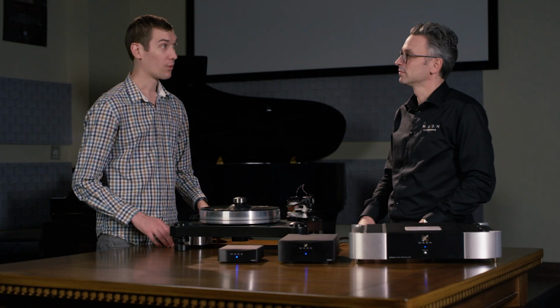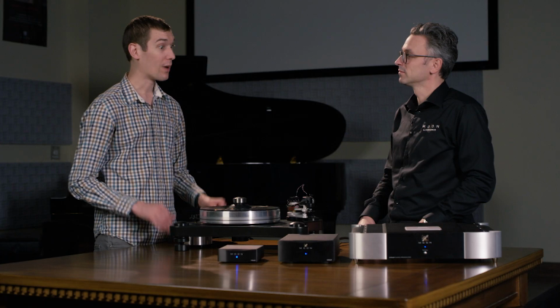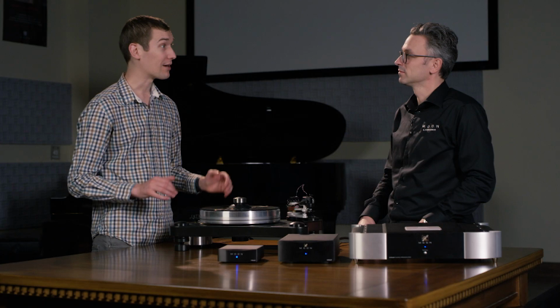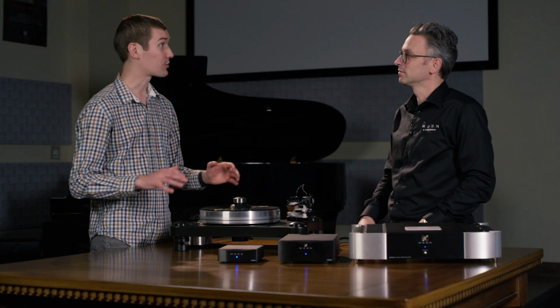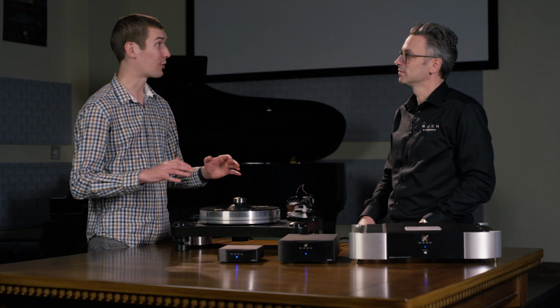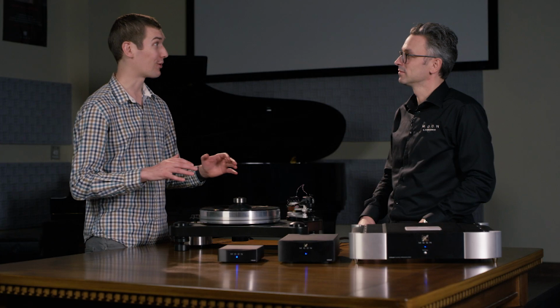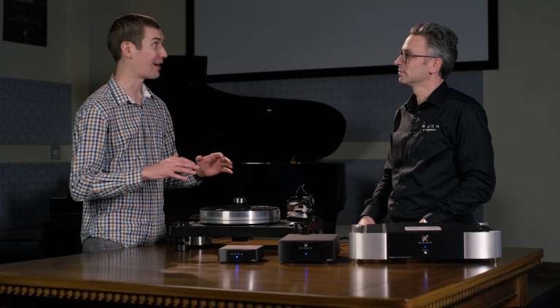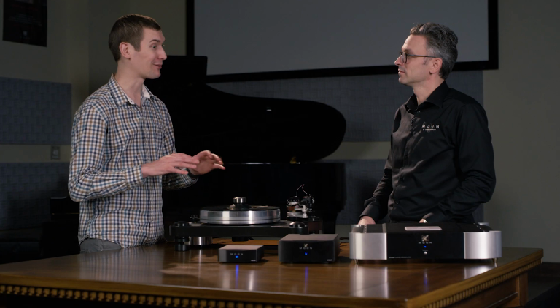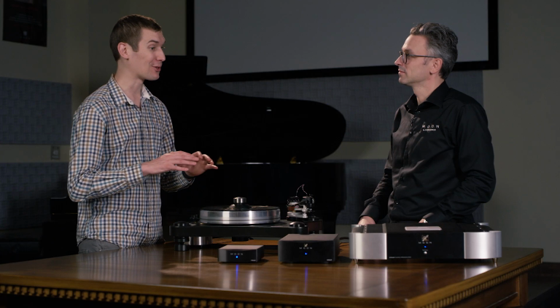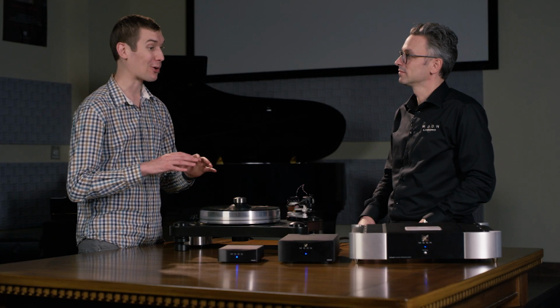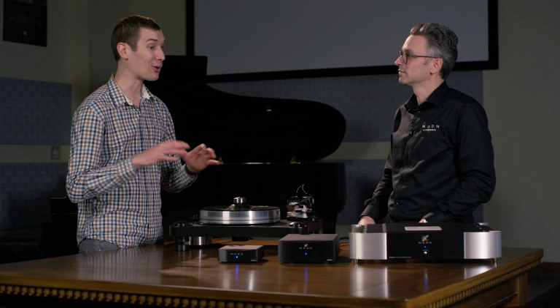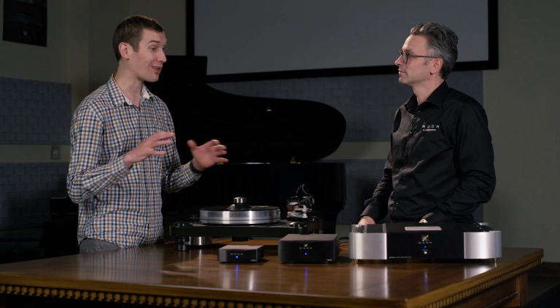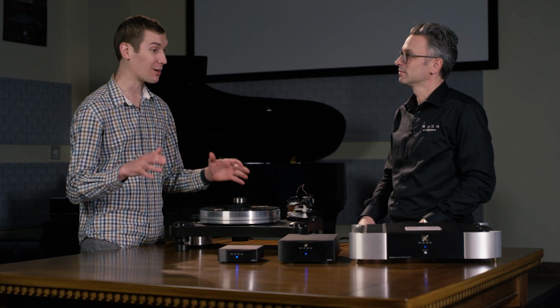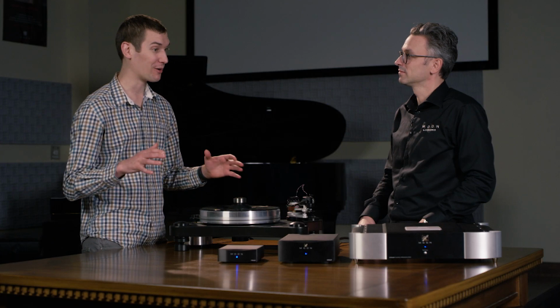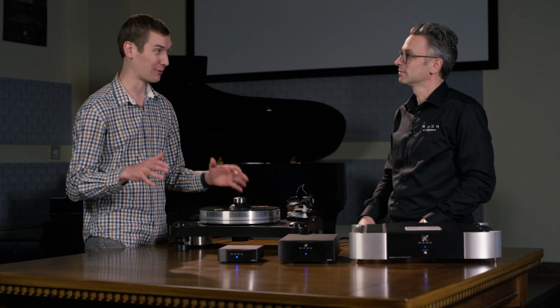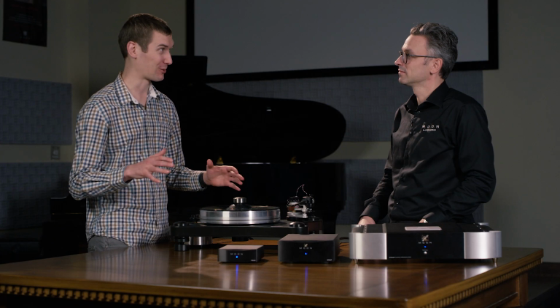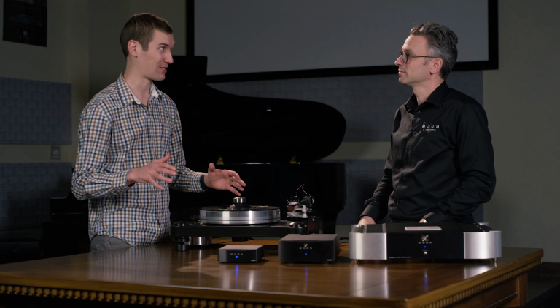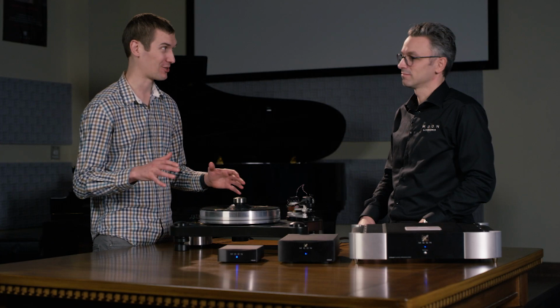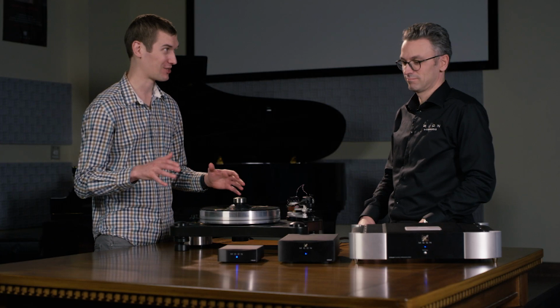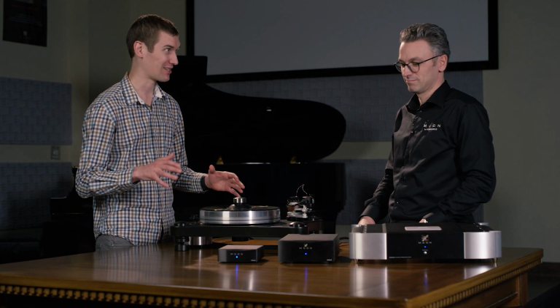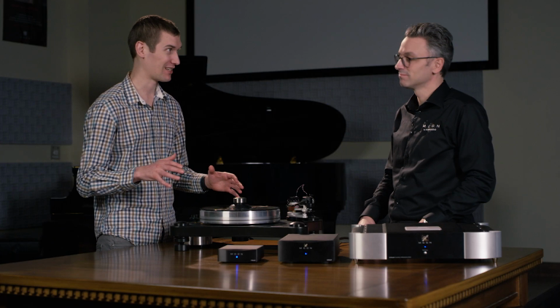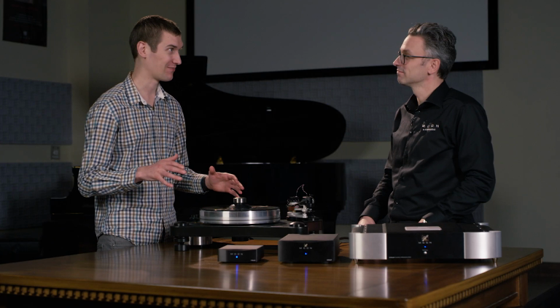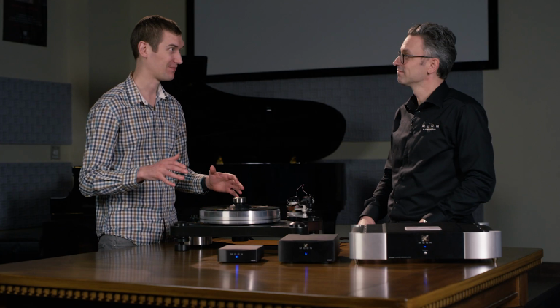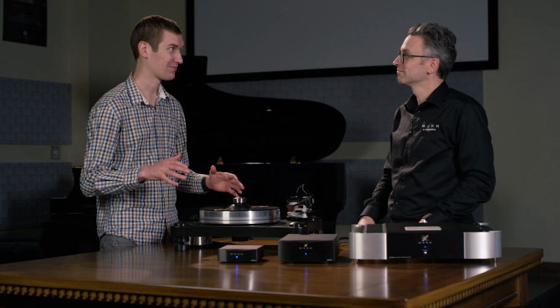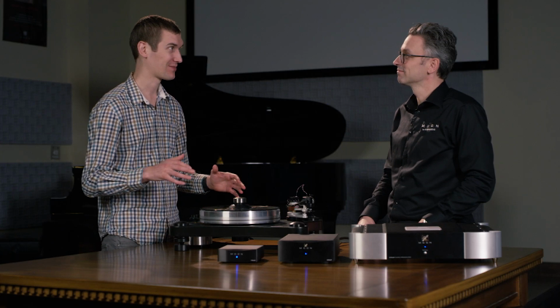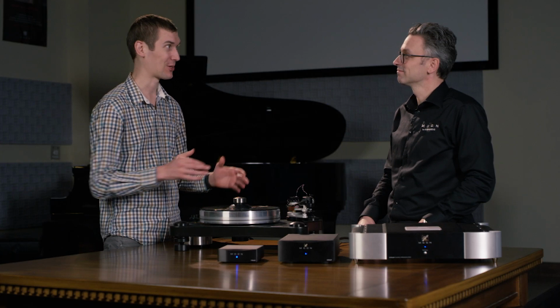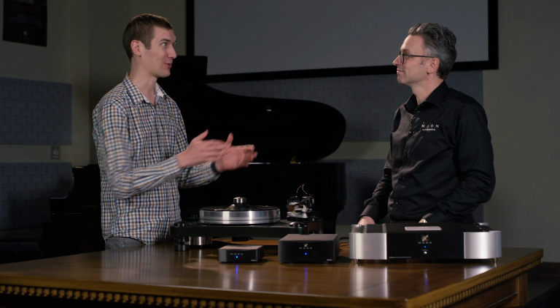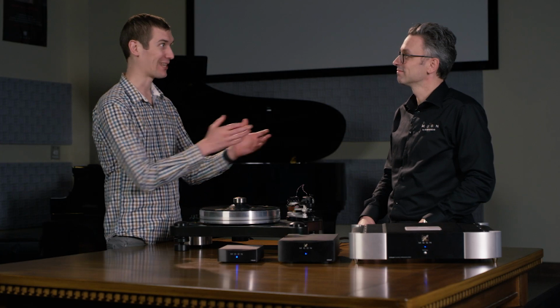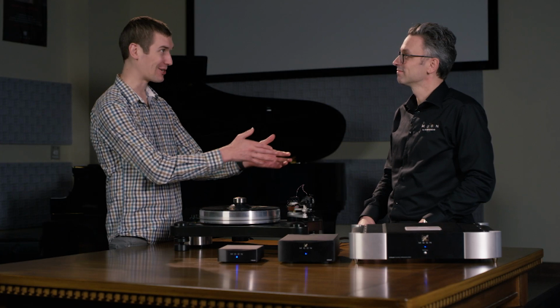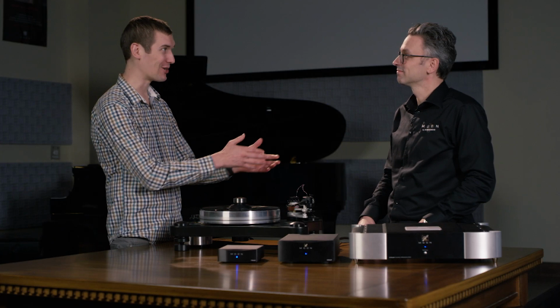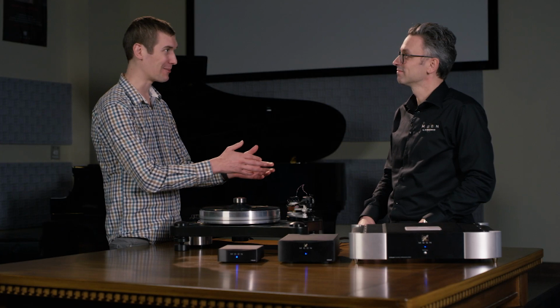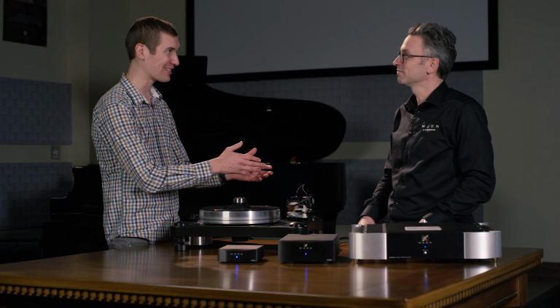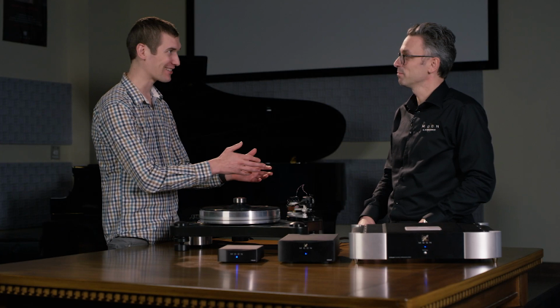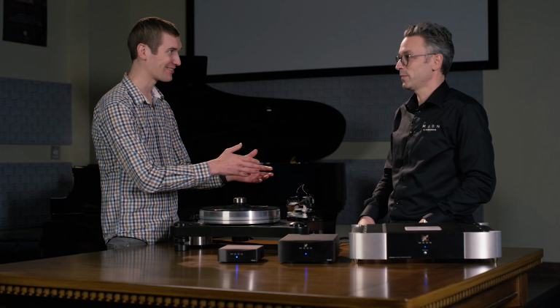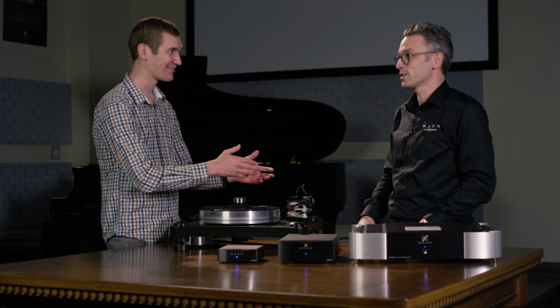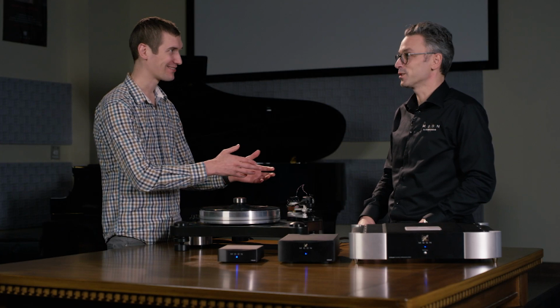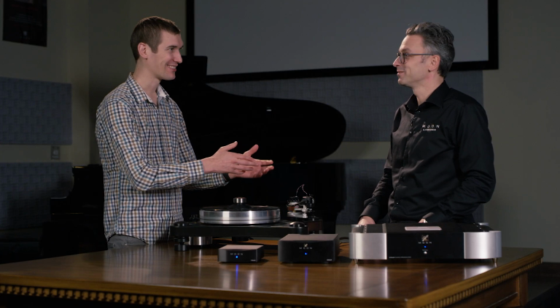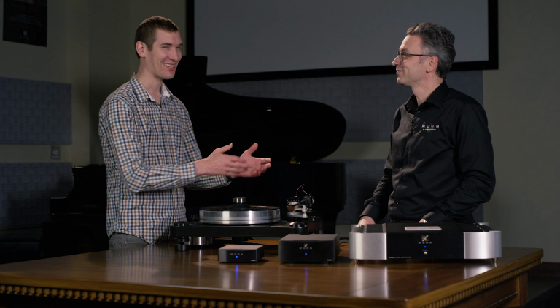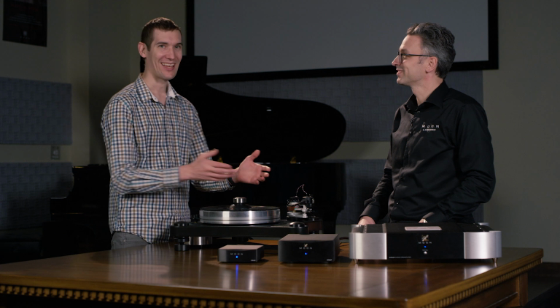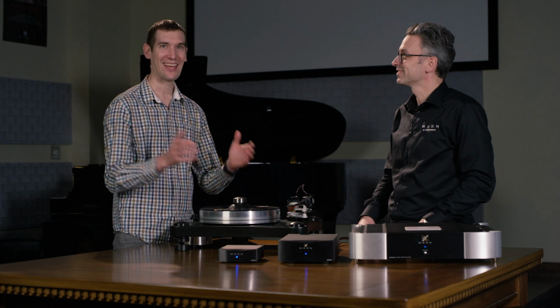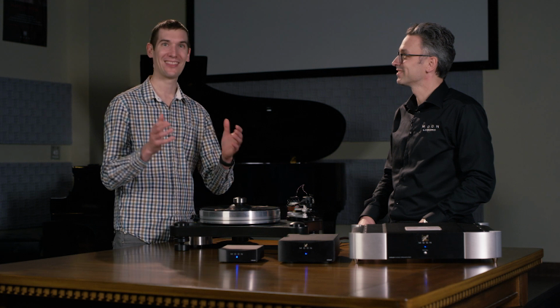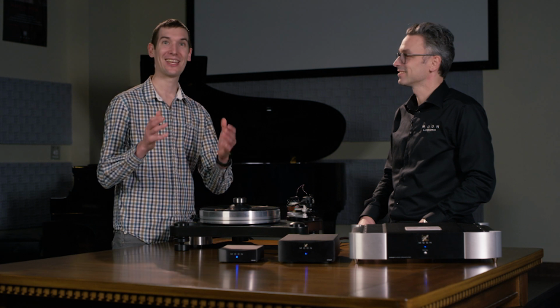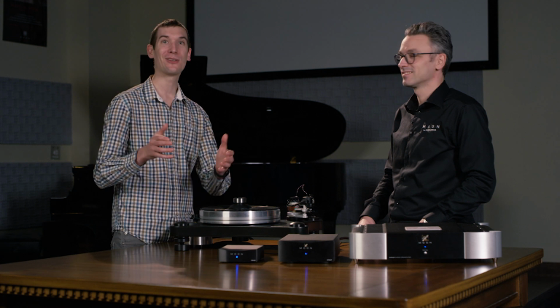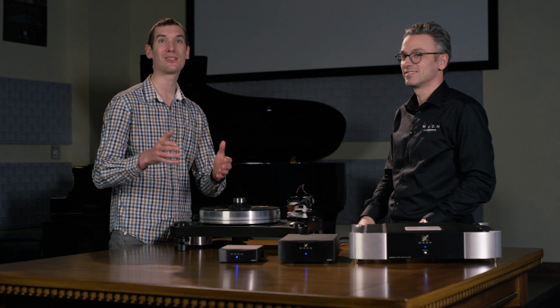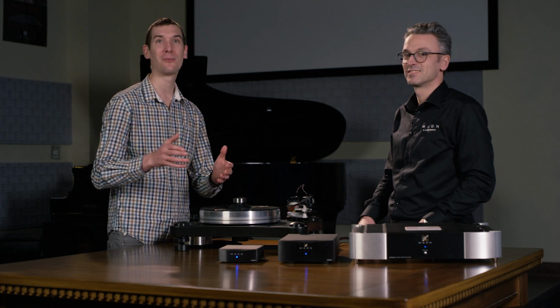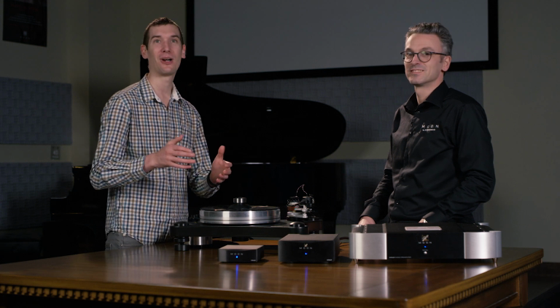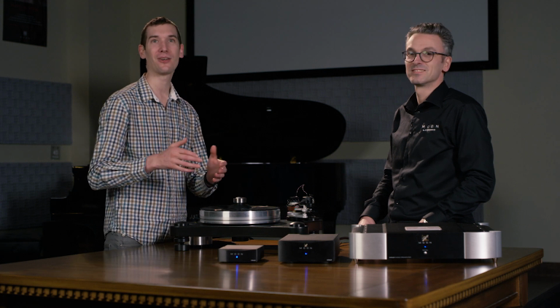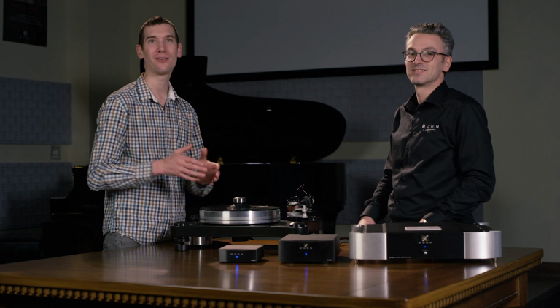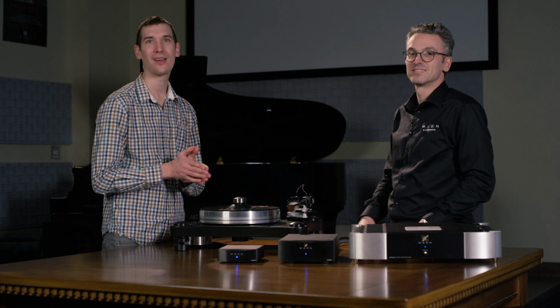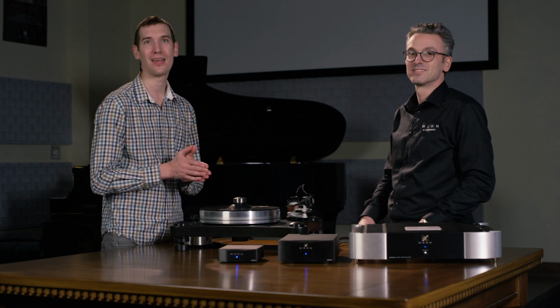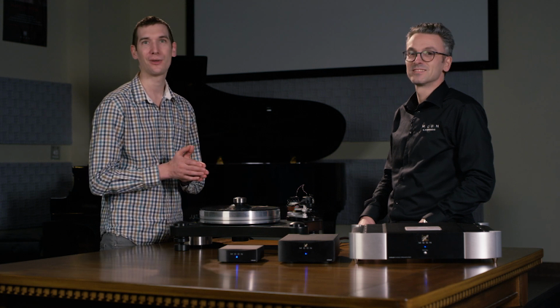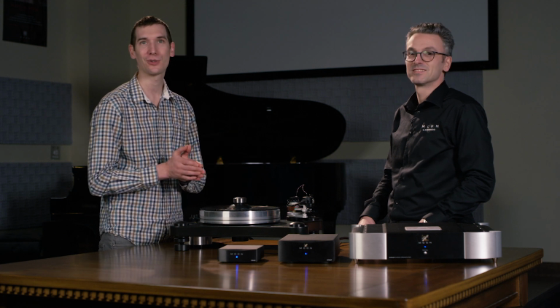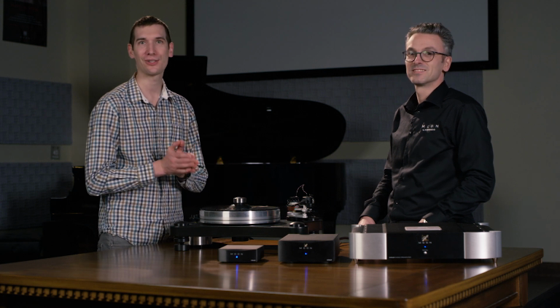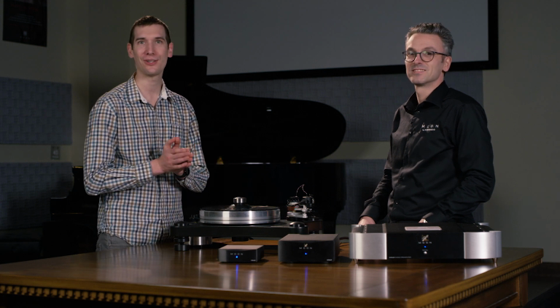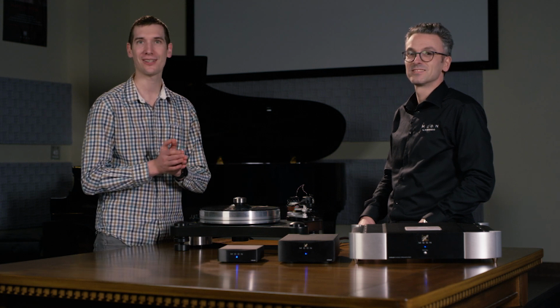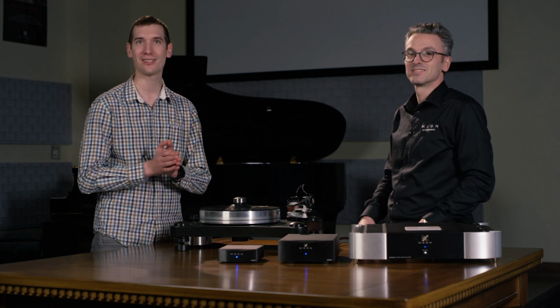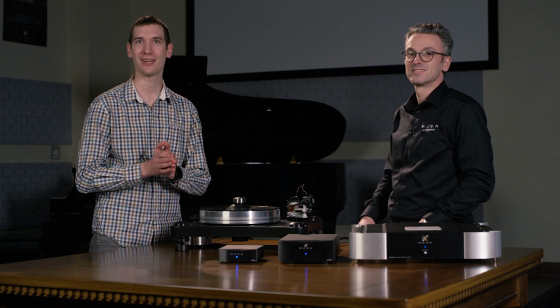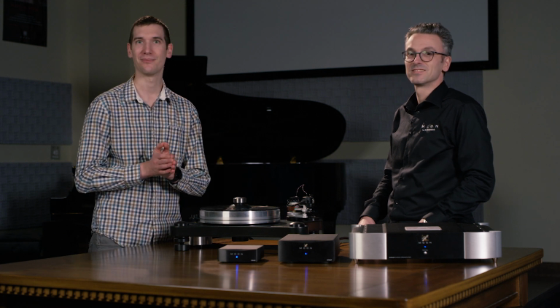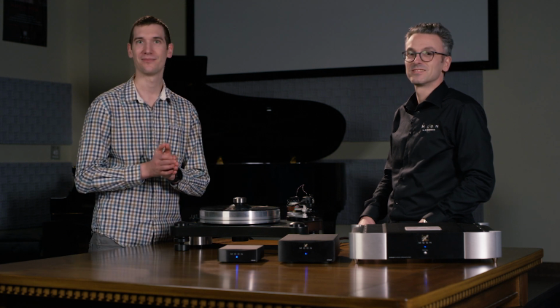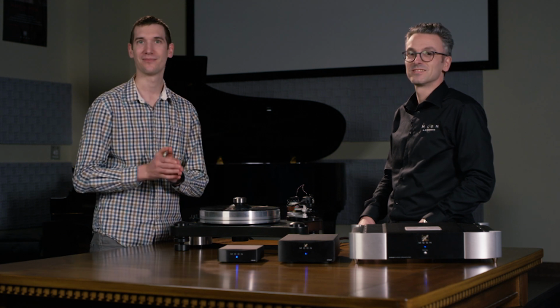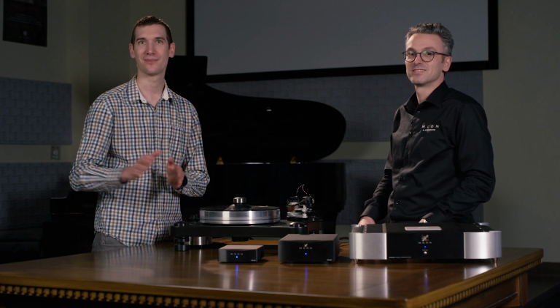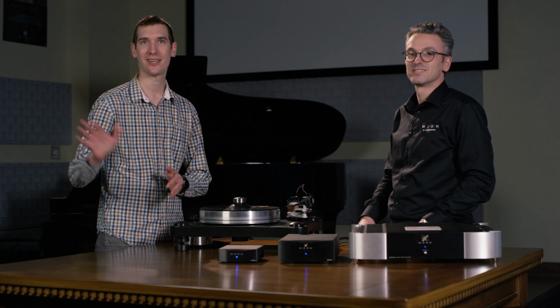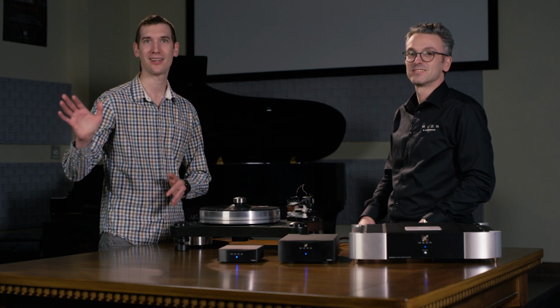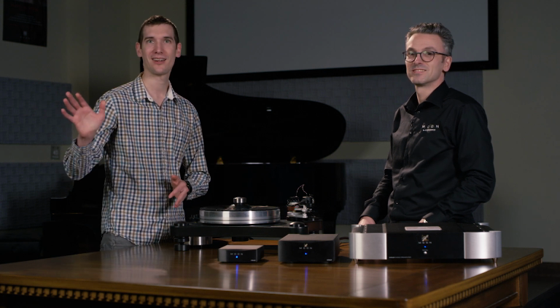Wow, so I've learned a whole lot about phono stages today. Thank you Dominic. Pleasure. And thank you SimAudio, and we'll see you next time. Take care.